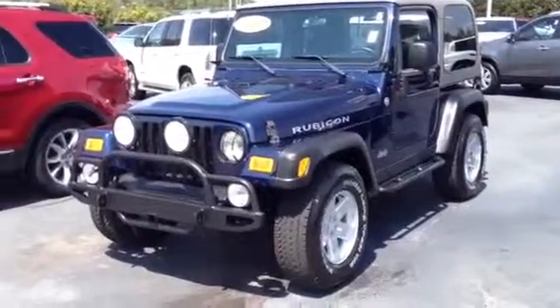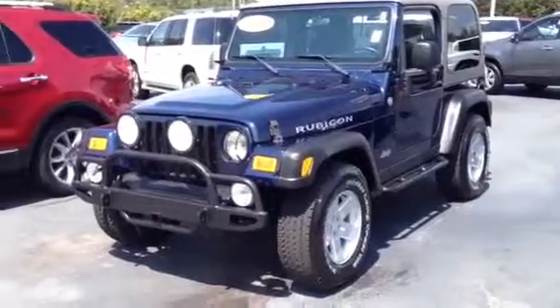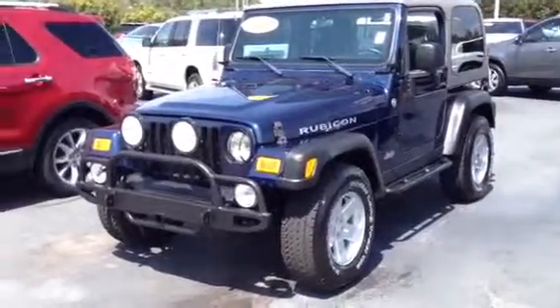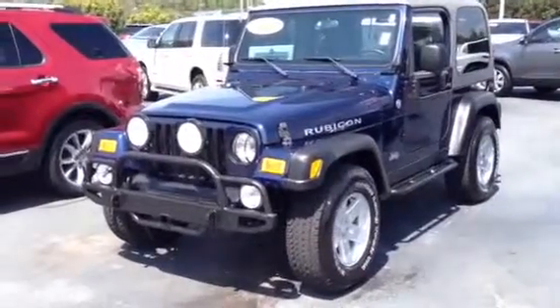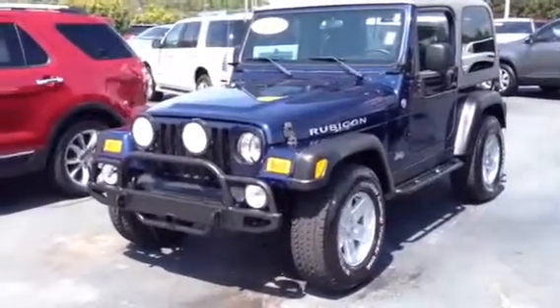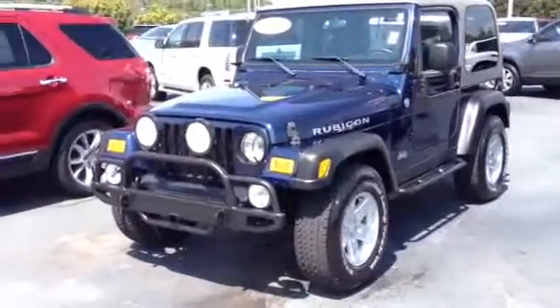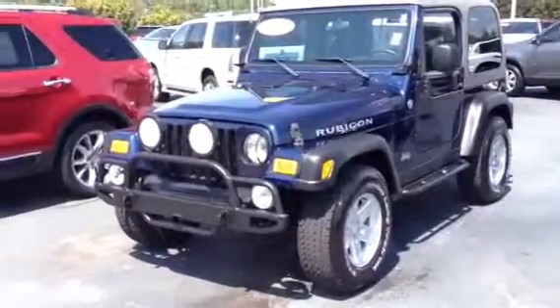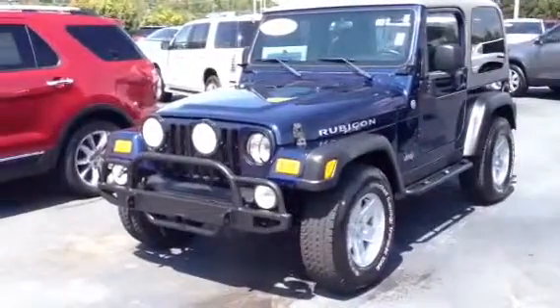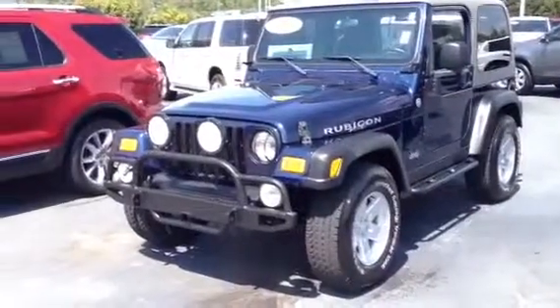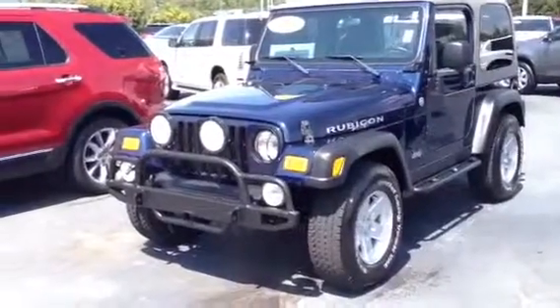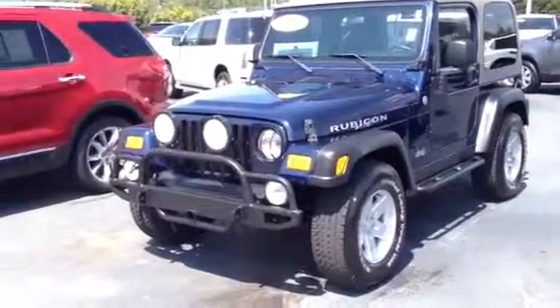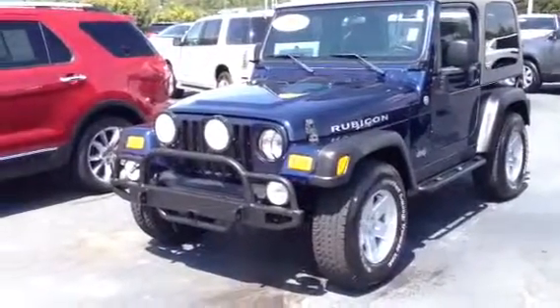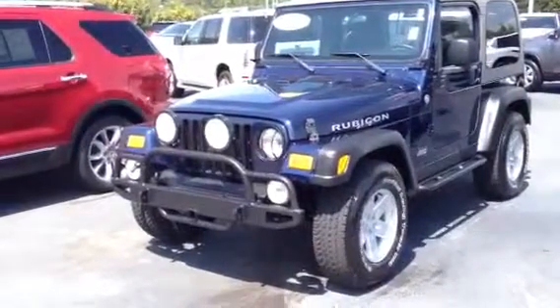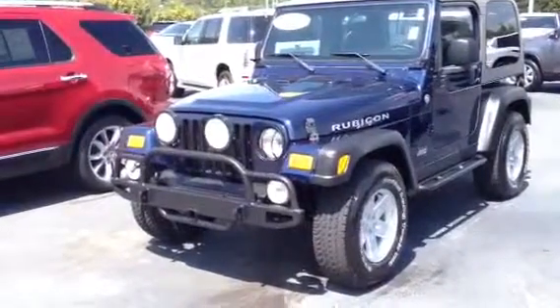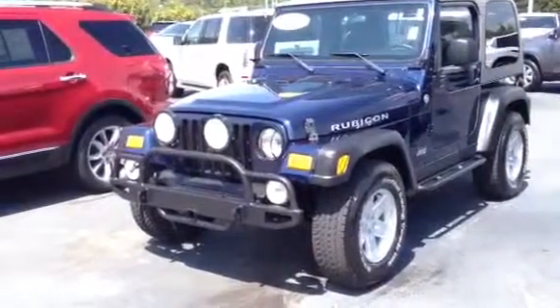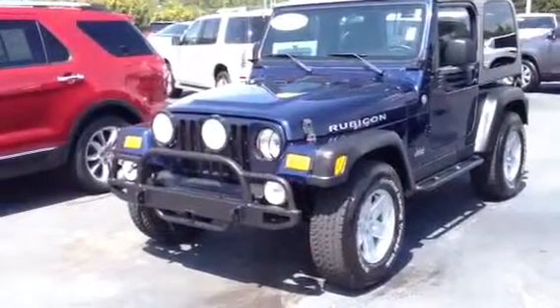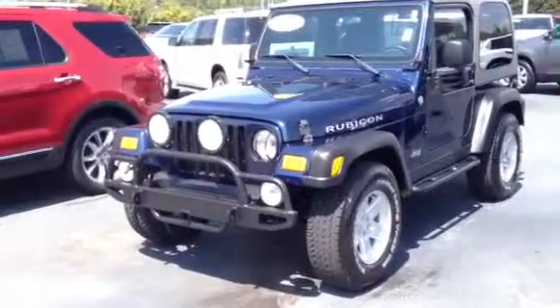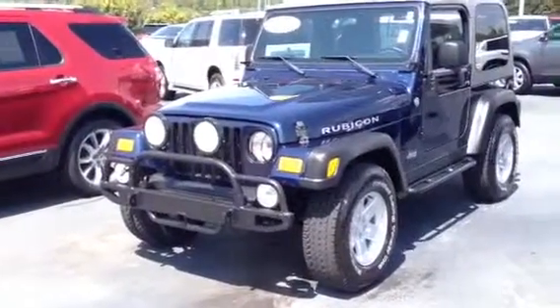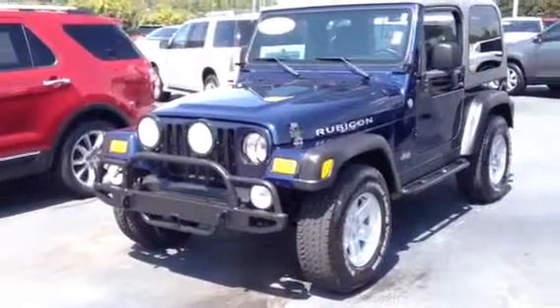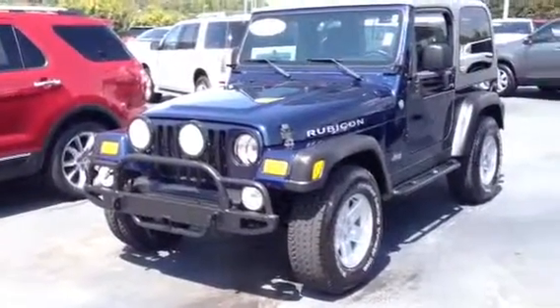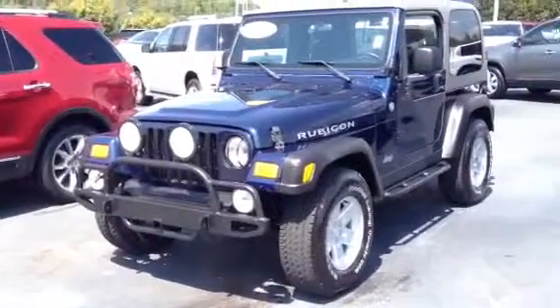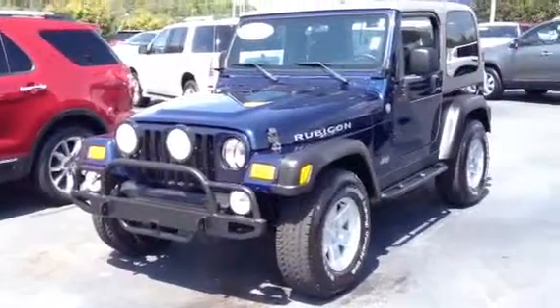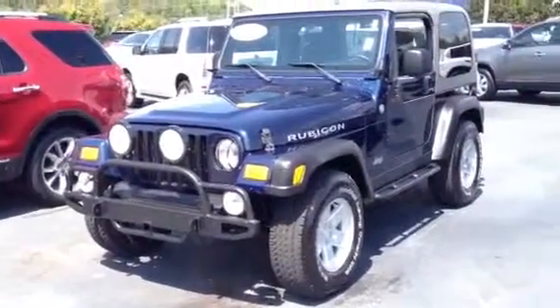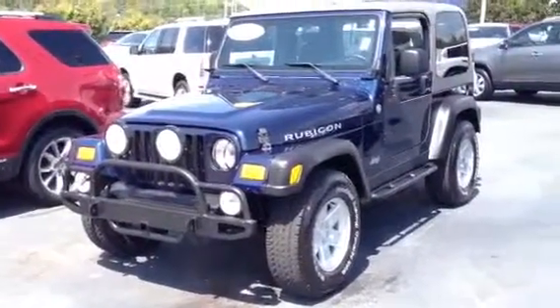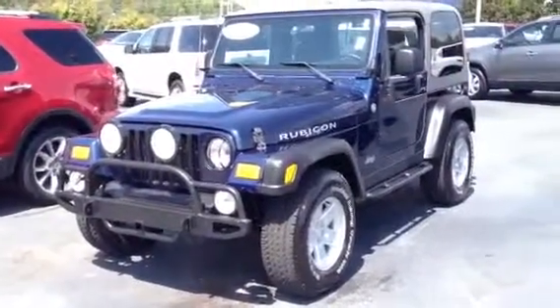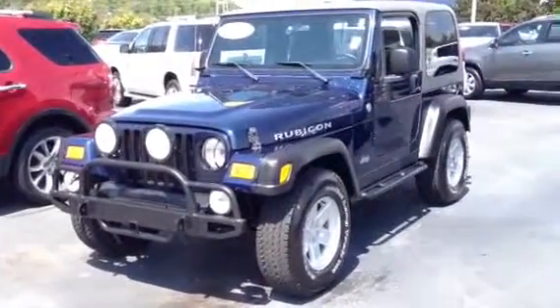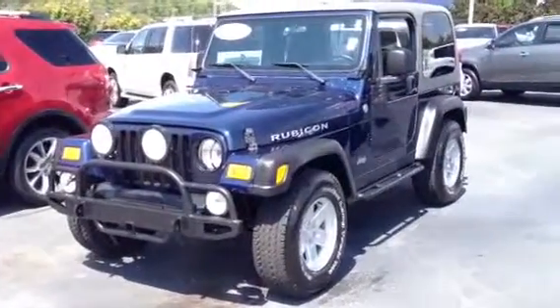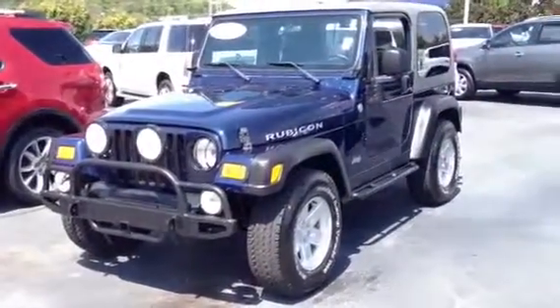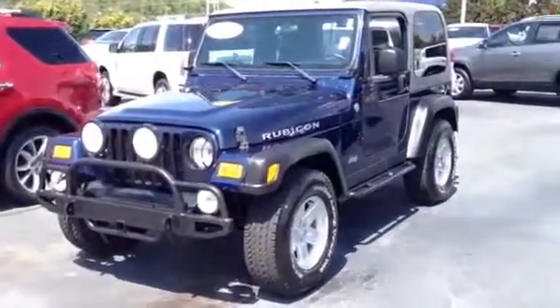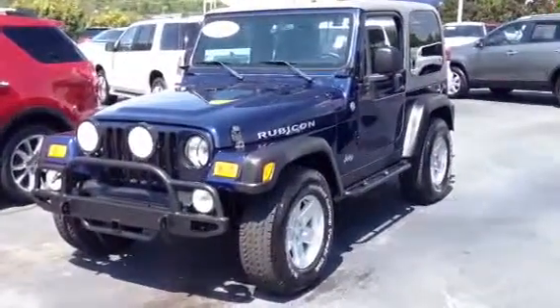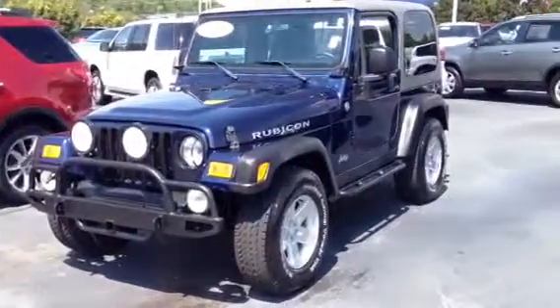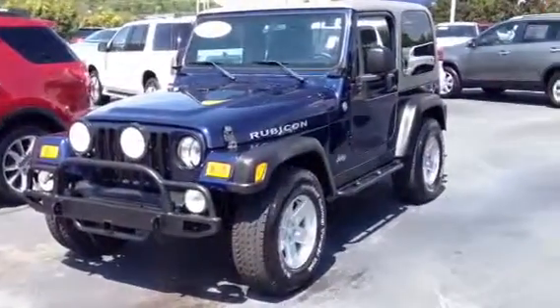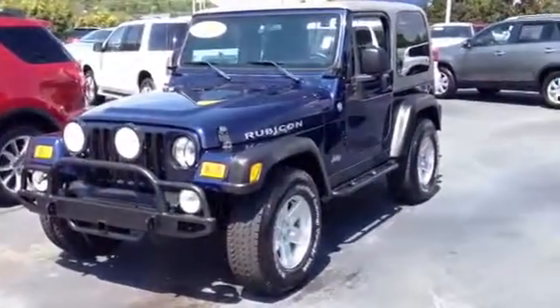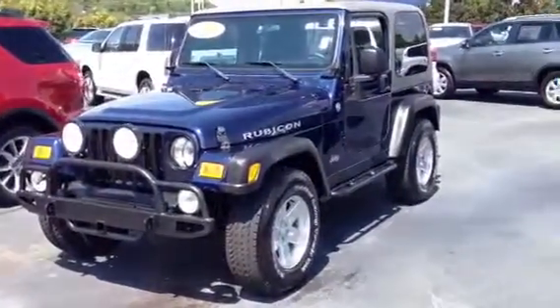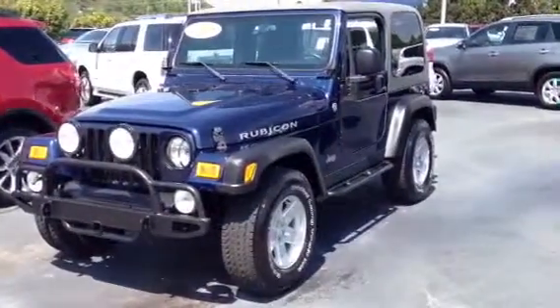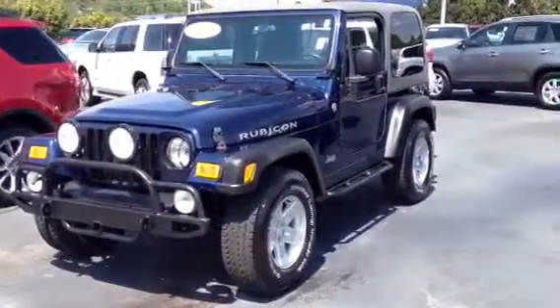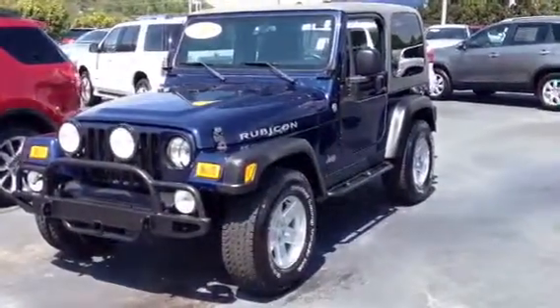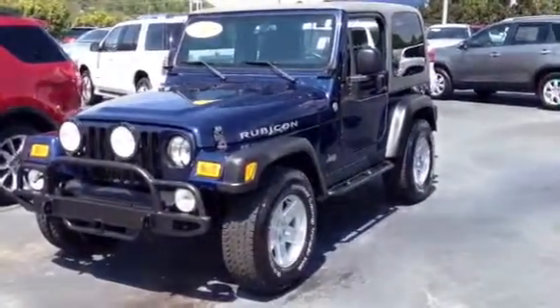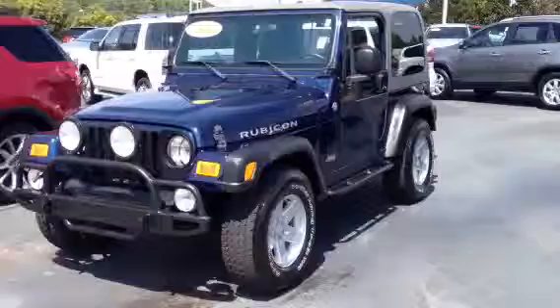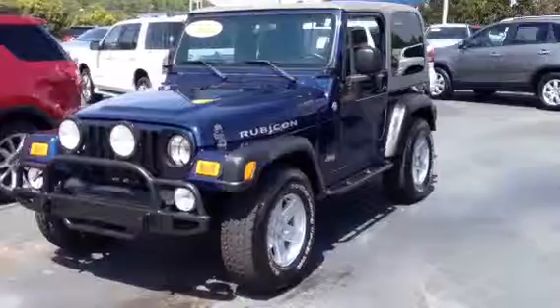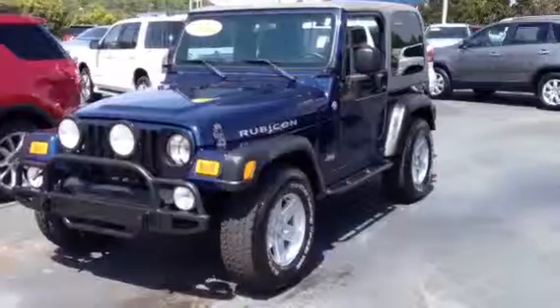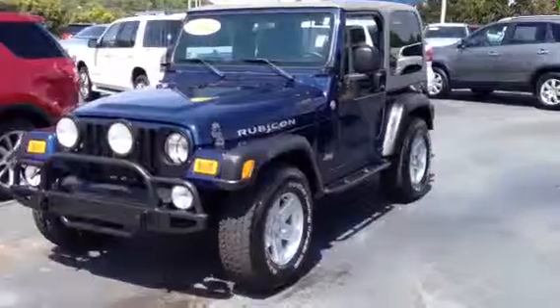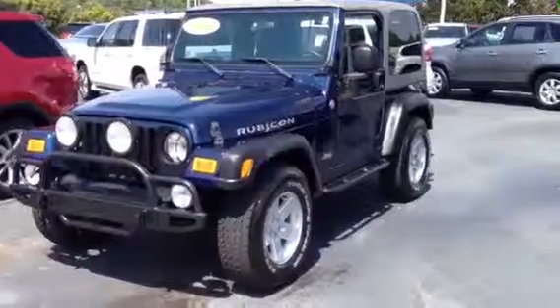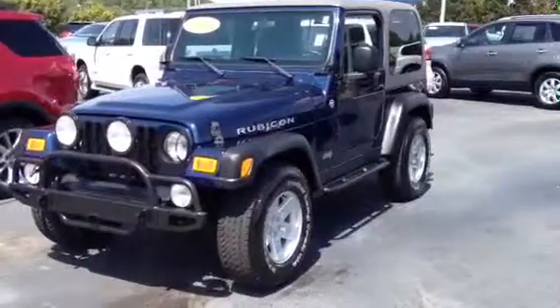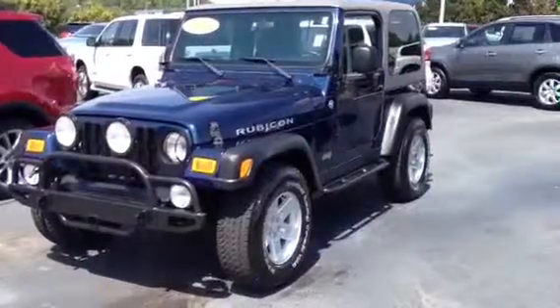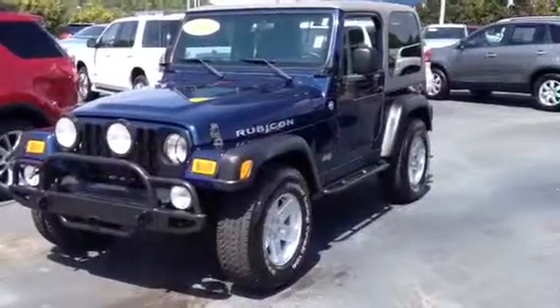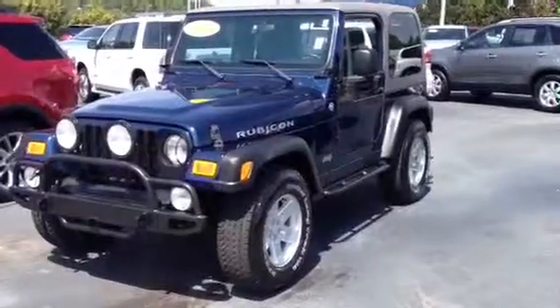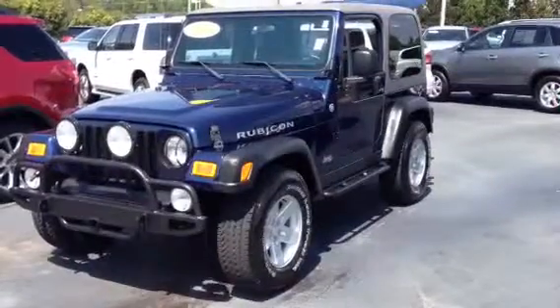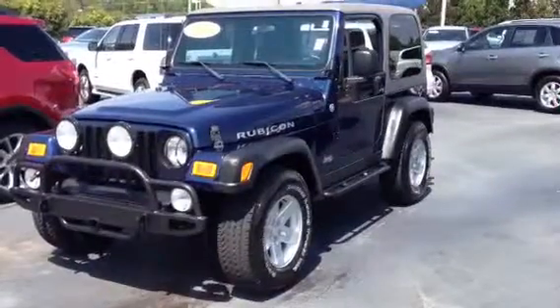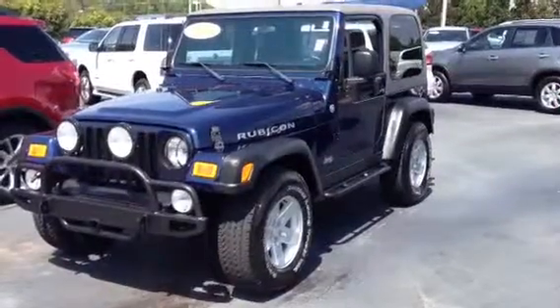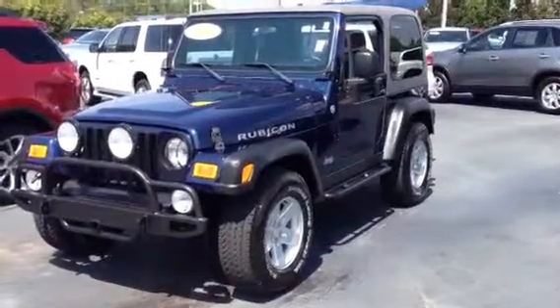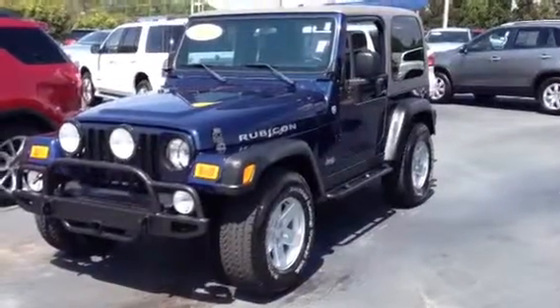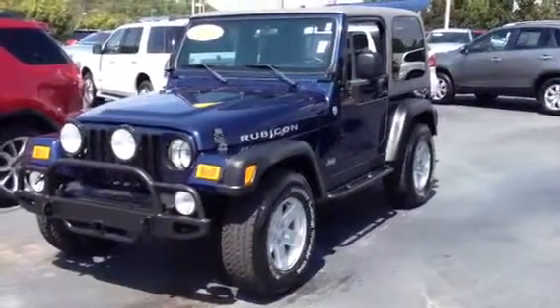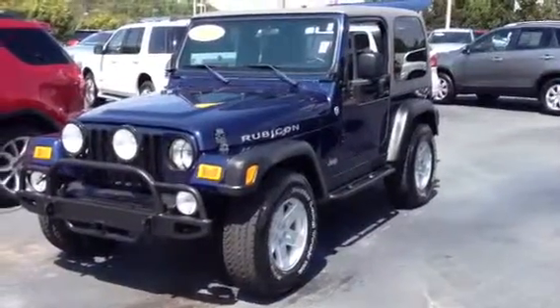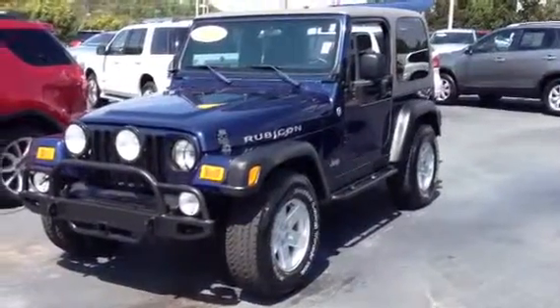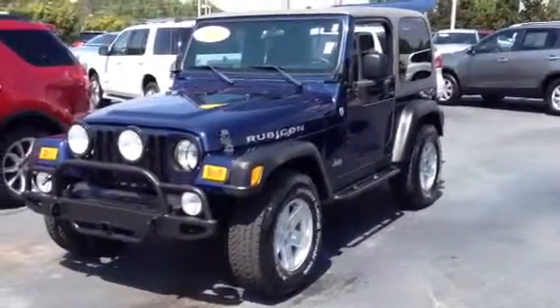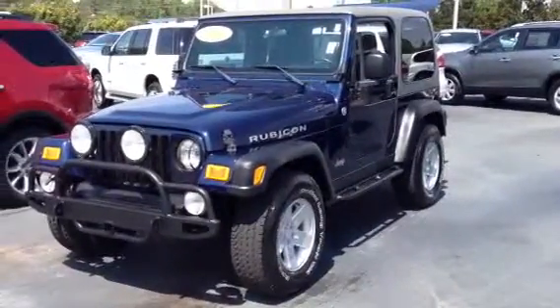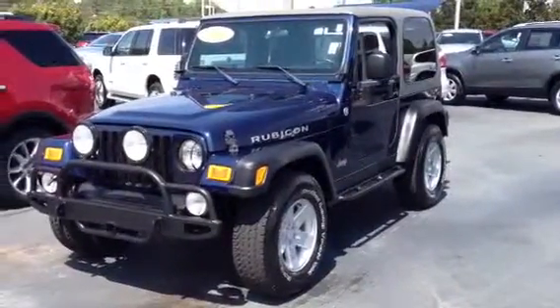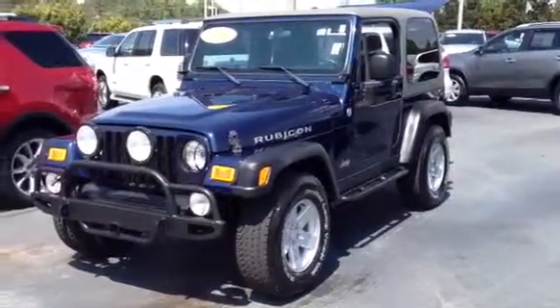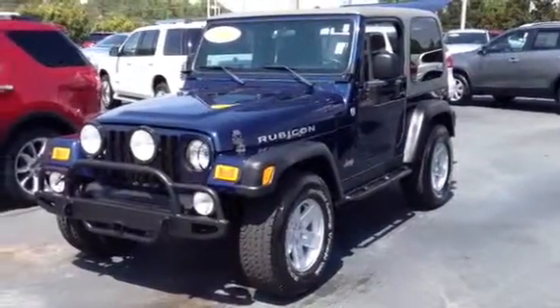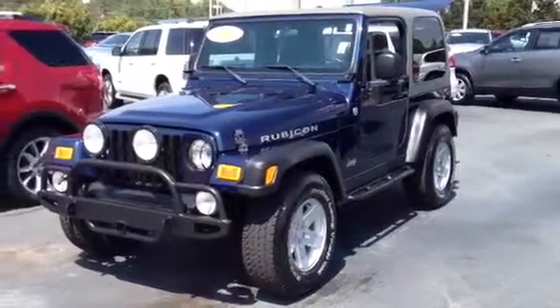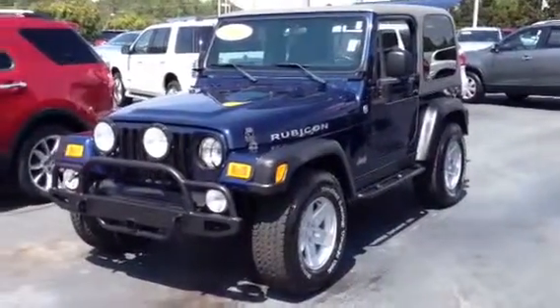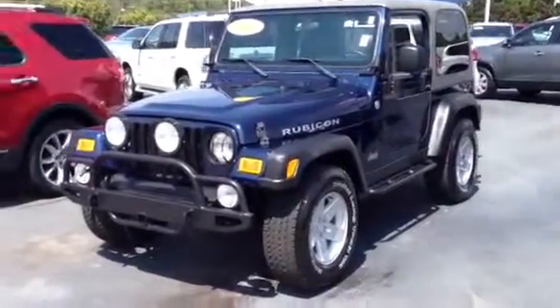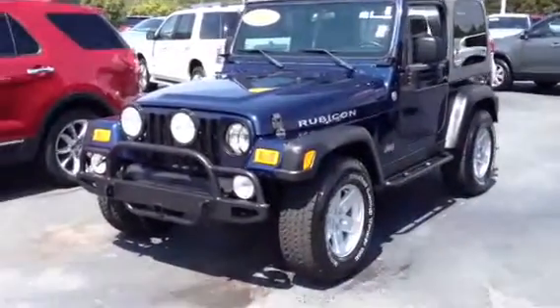Very nice, a lot of adds to this vehicle. It only has 81,000 miles. It is a hard top, cloth interior.